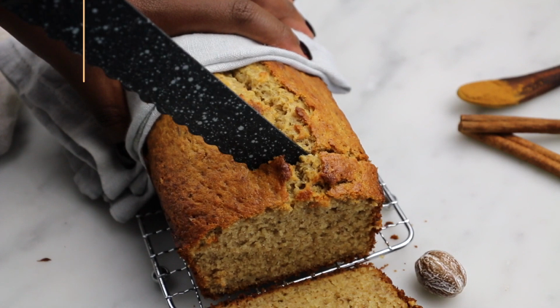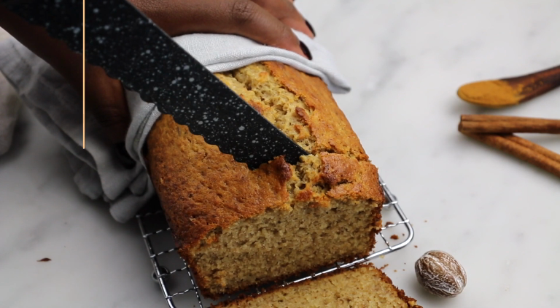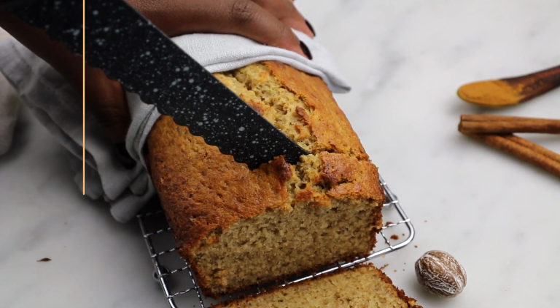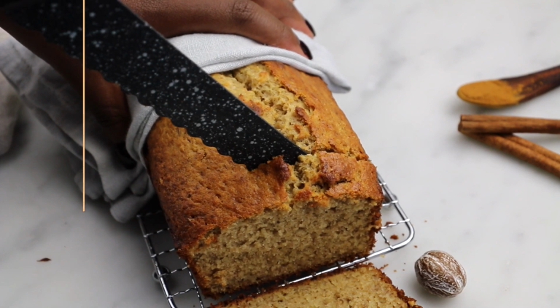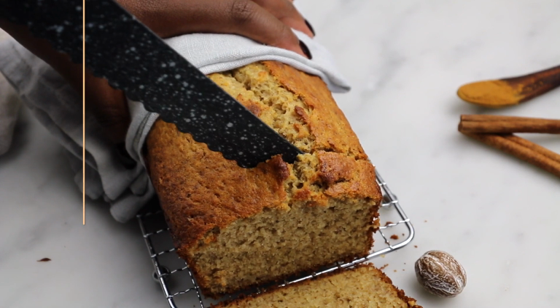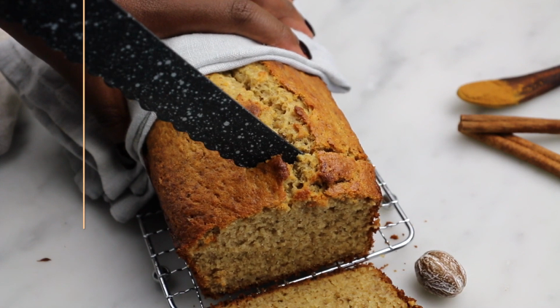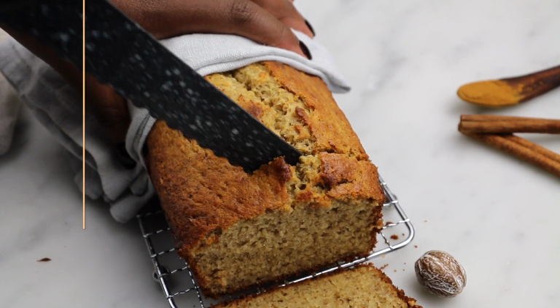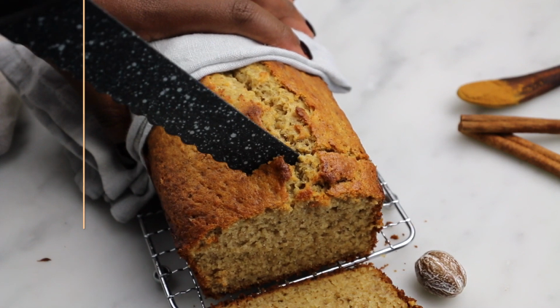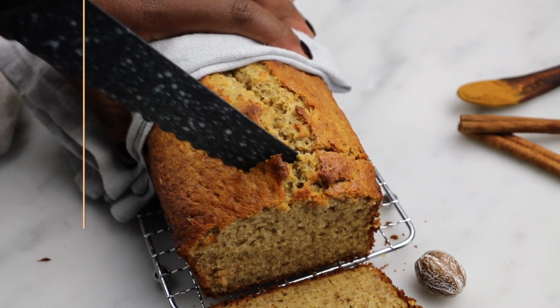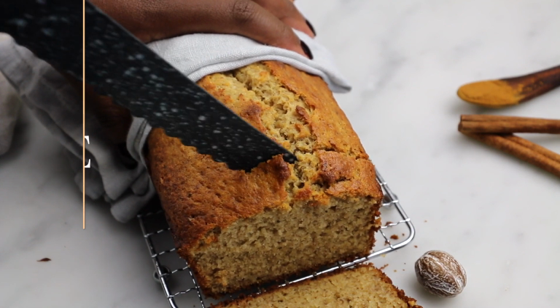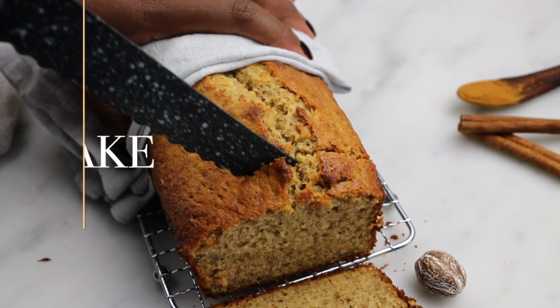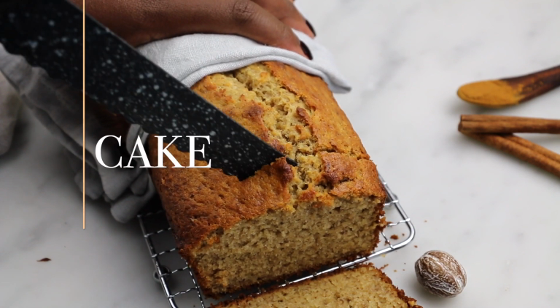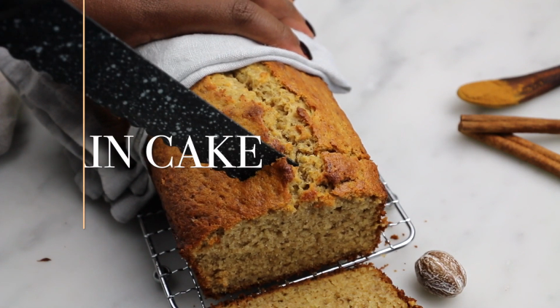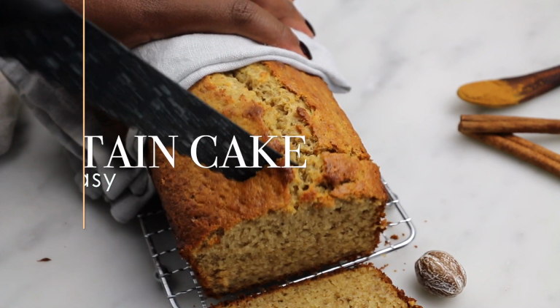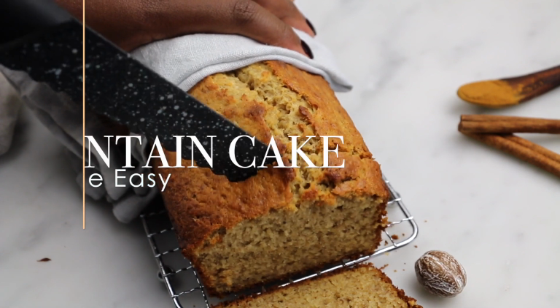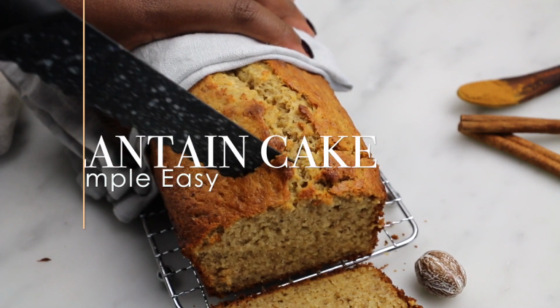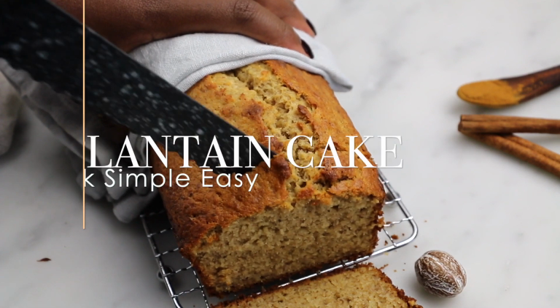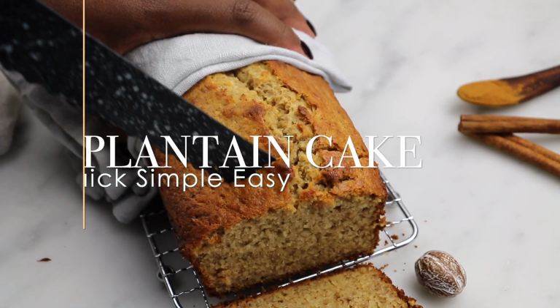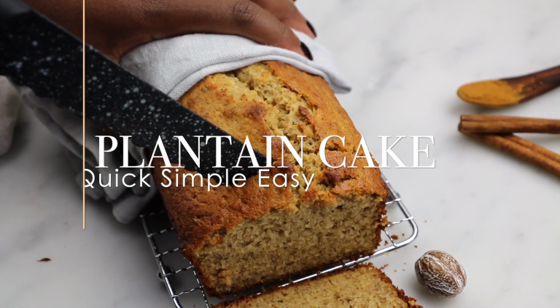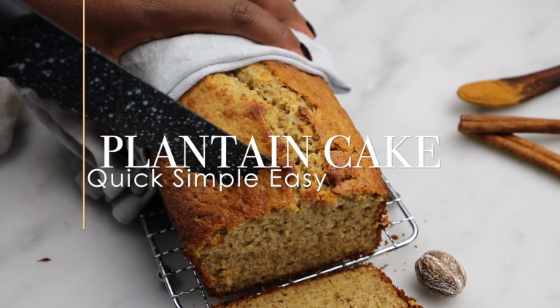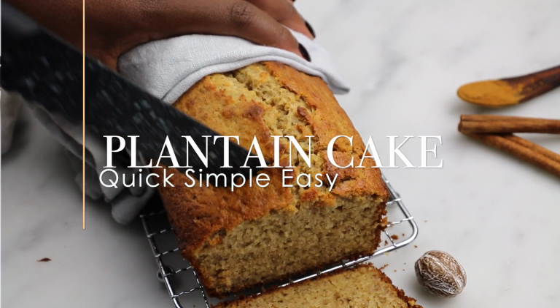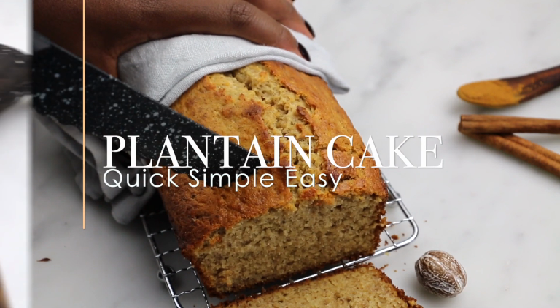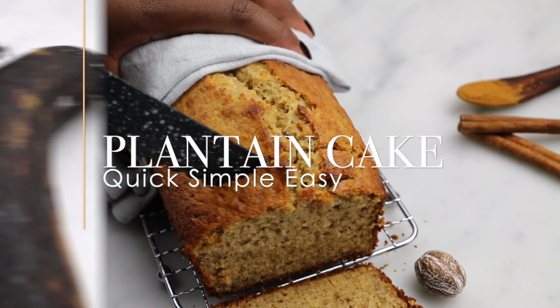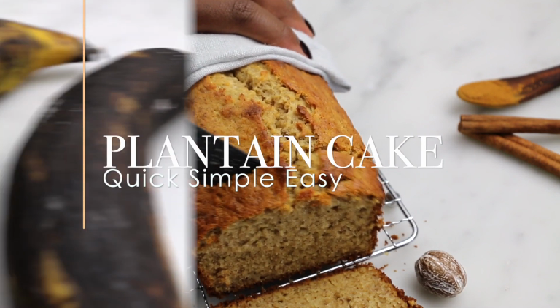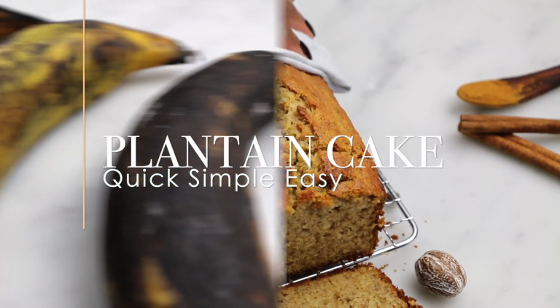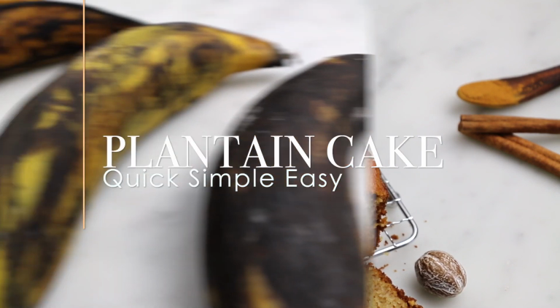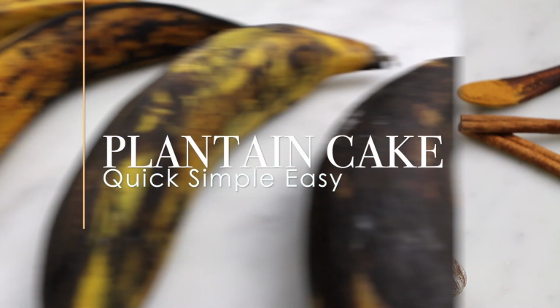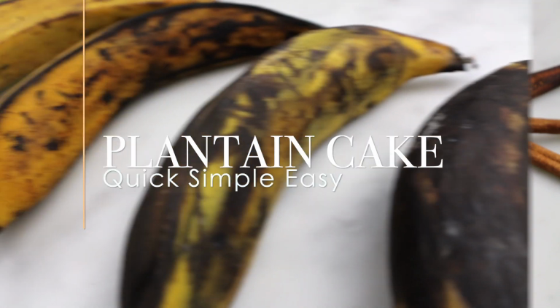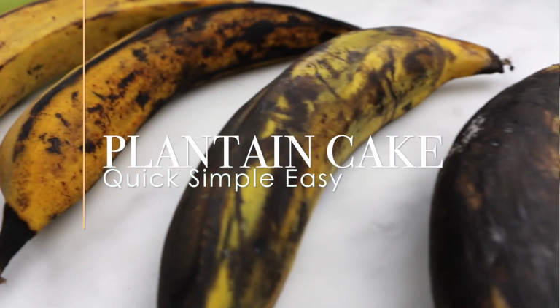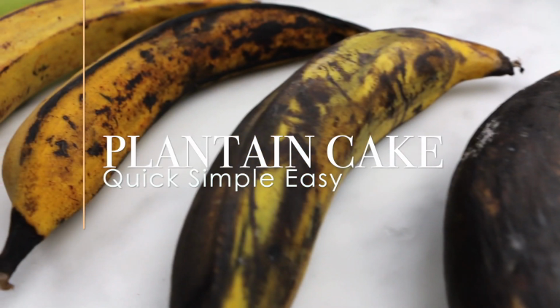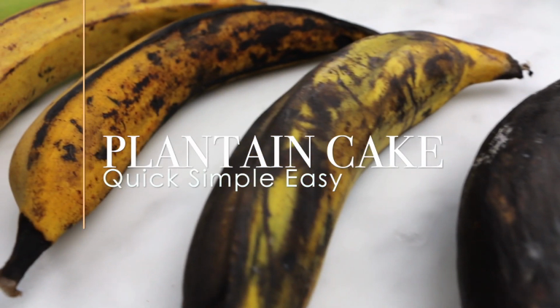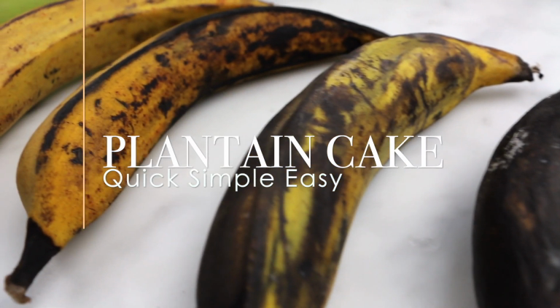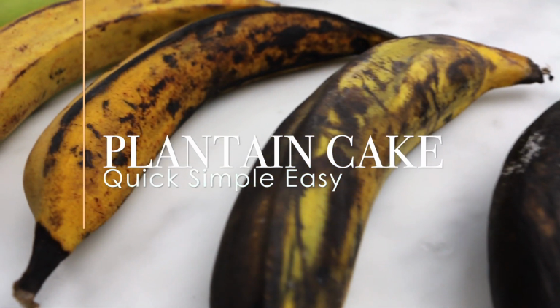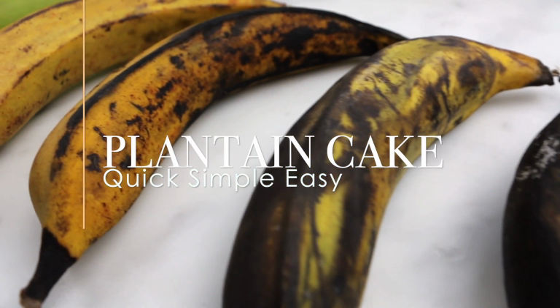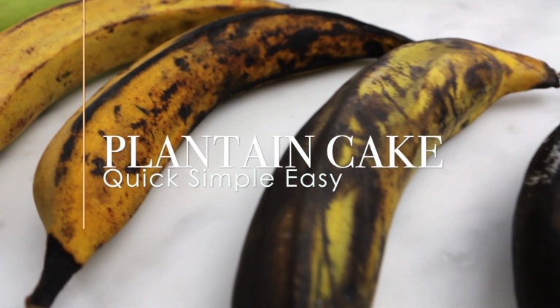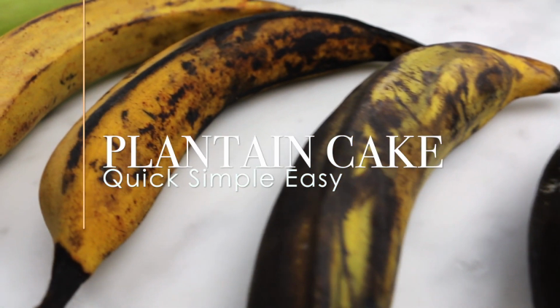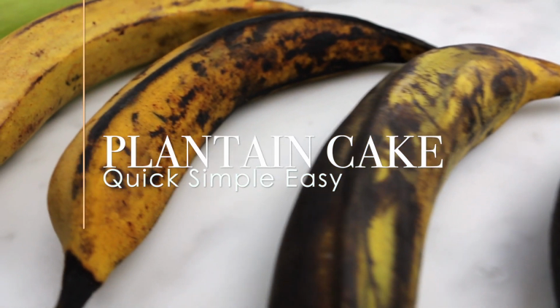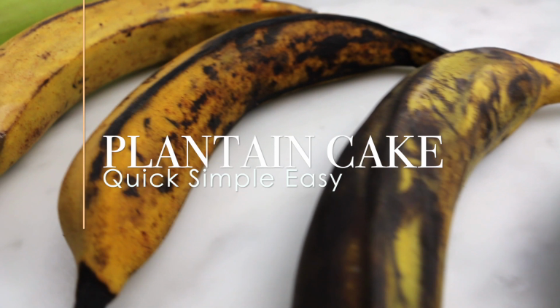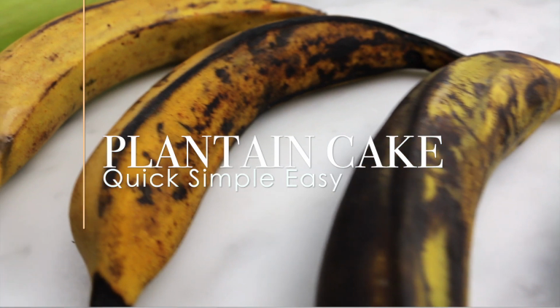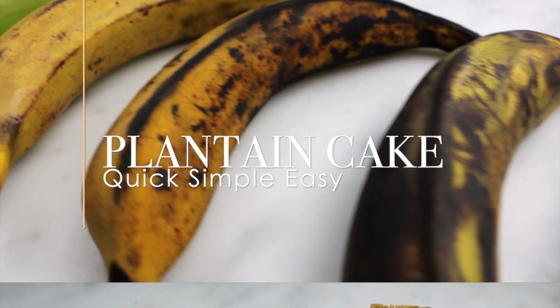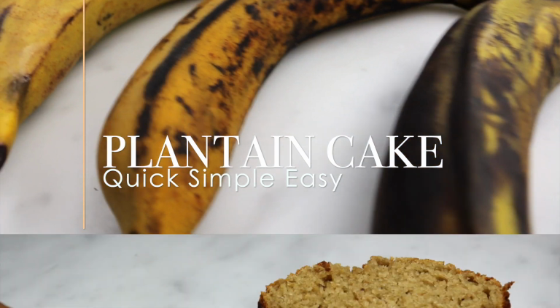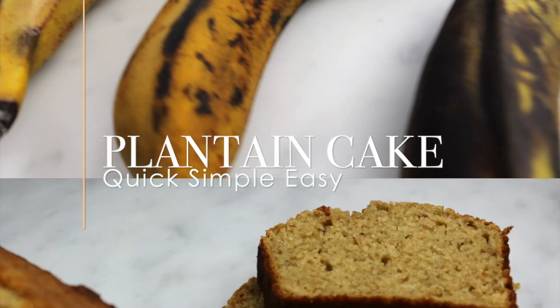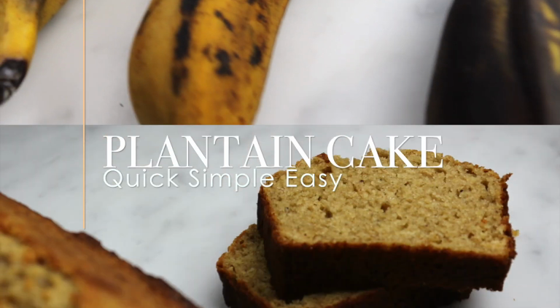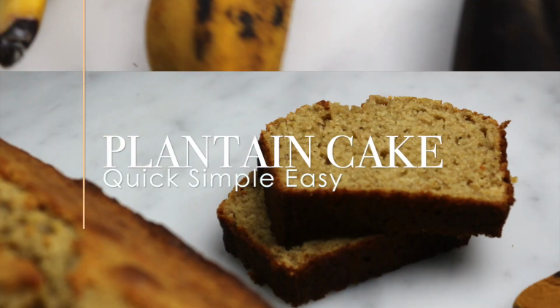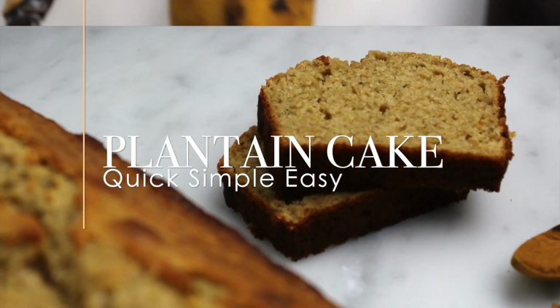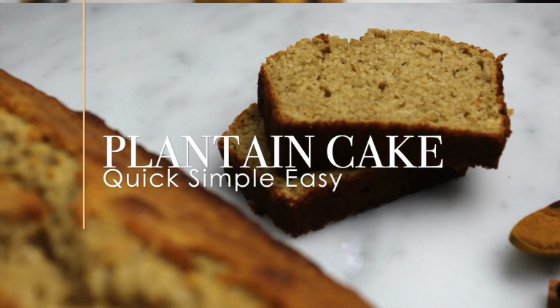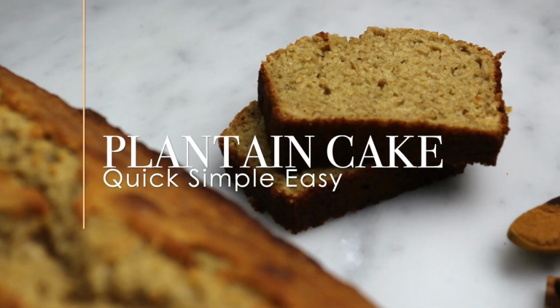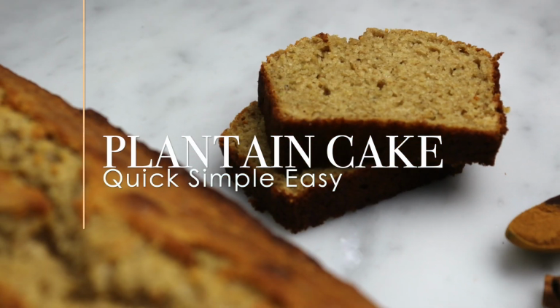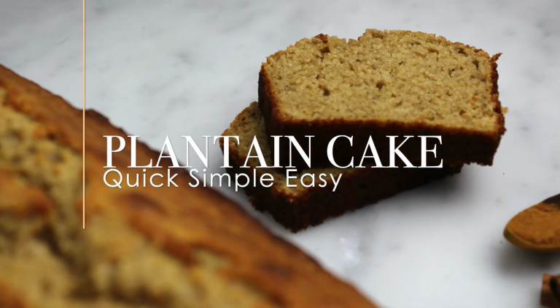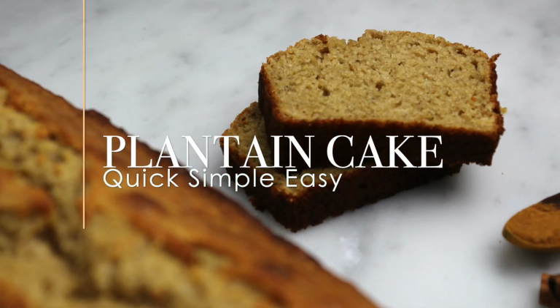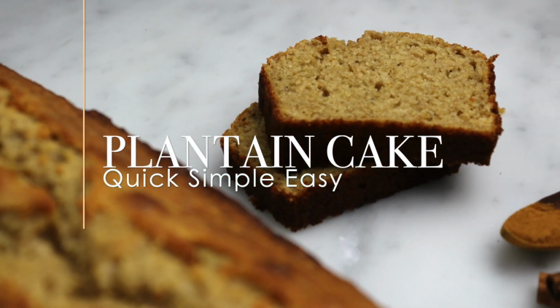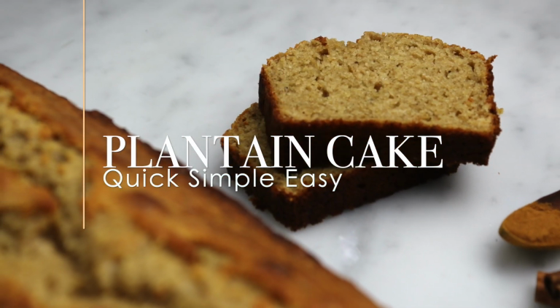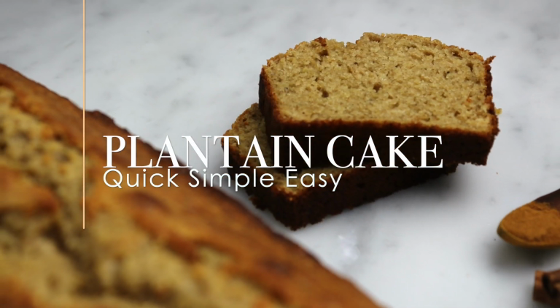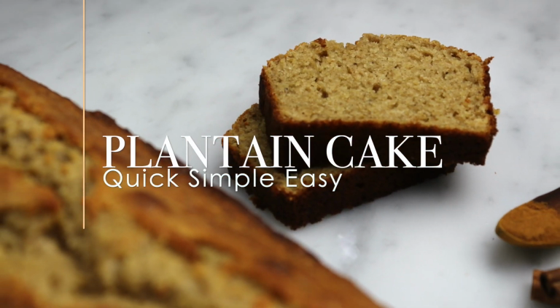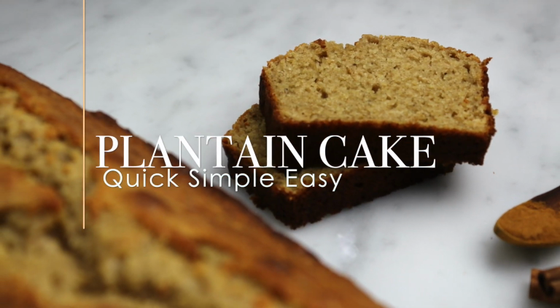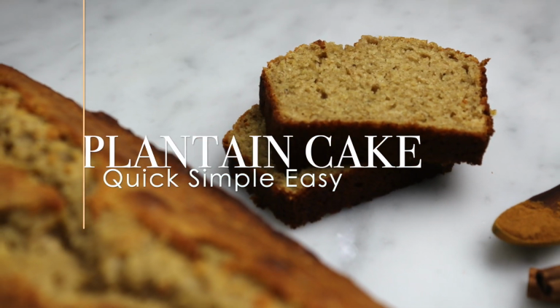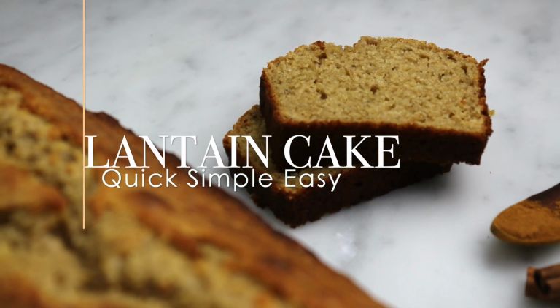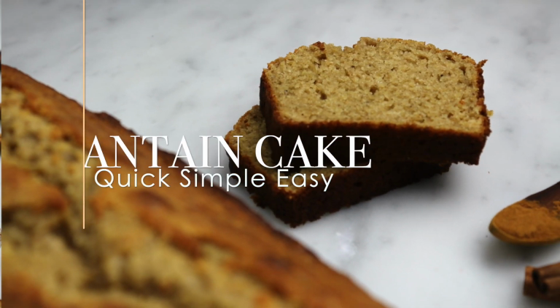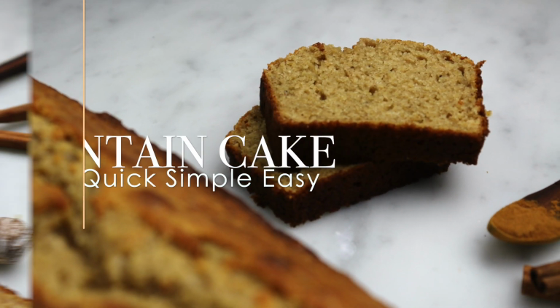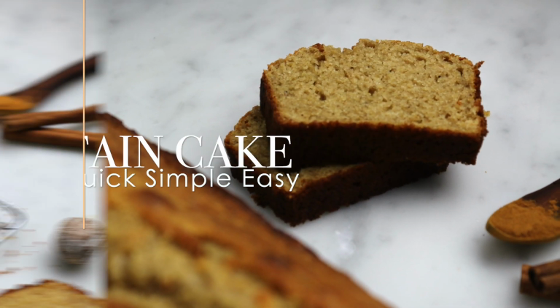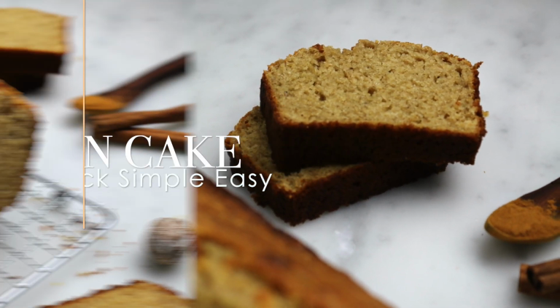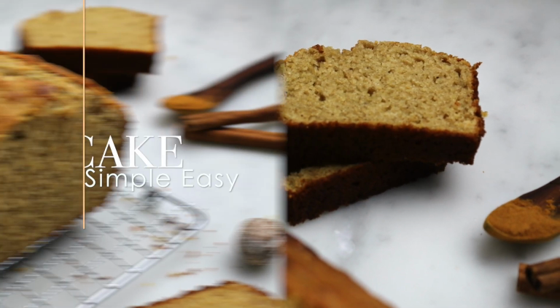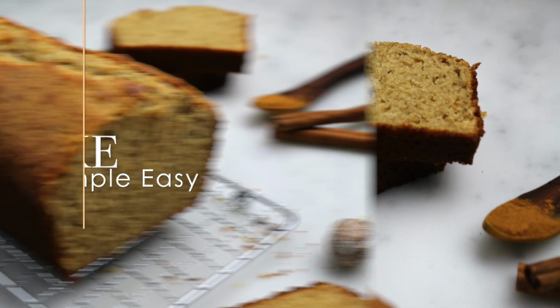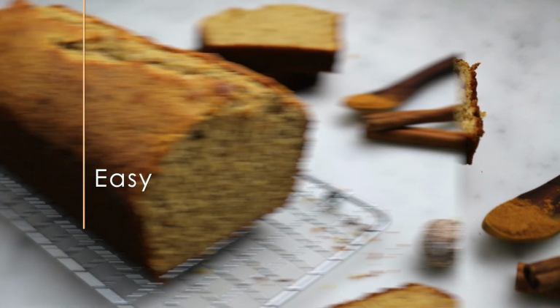Hey guys! Welcome to my channel. In this video, I will share with you how I make this super delicious and simple plantain cake.